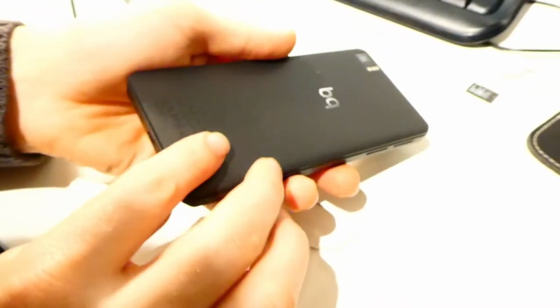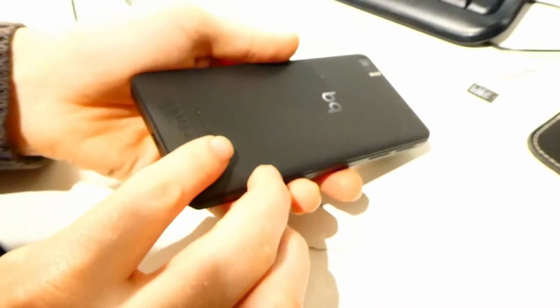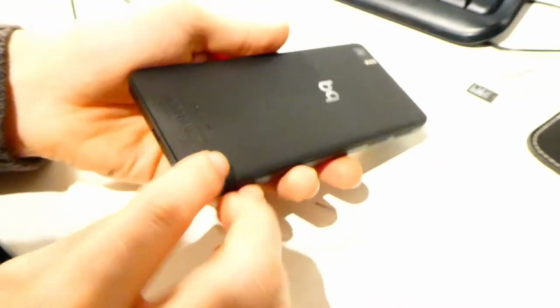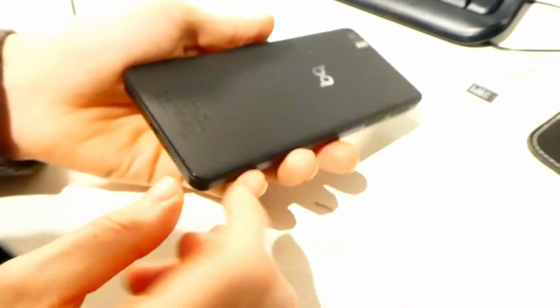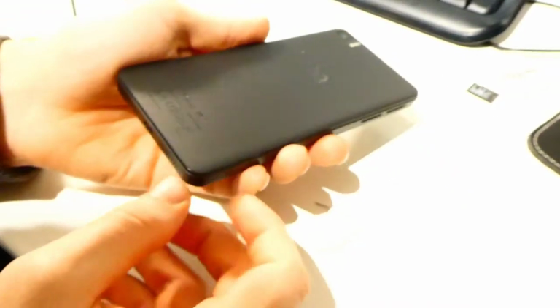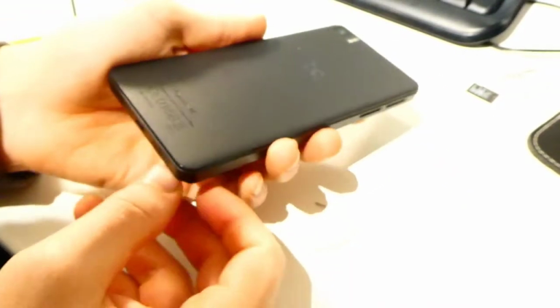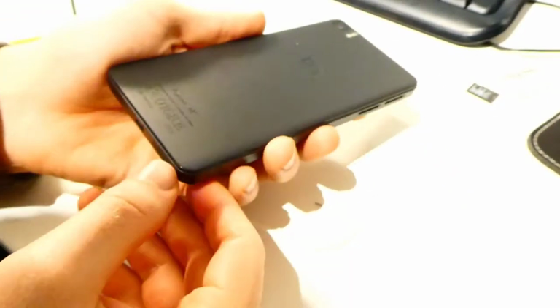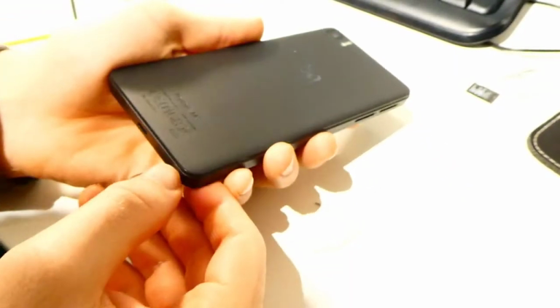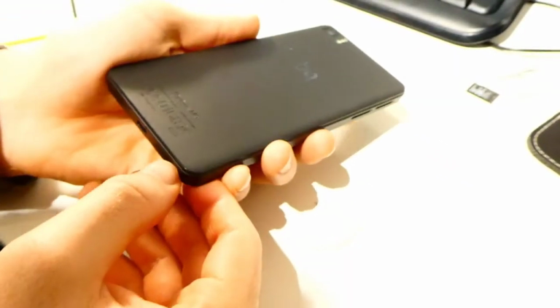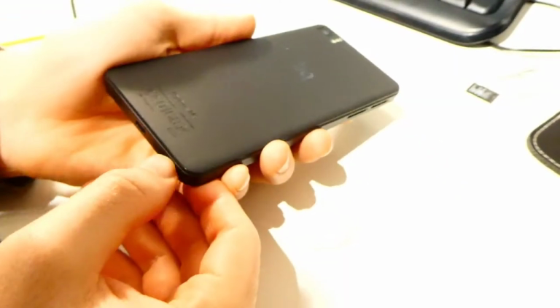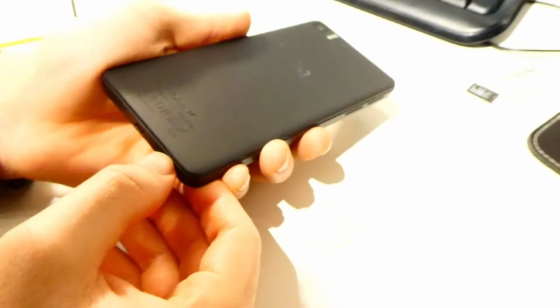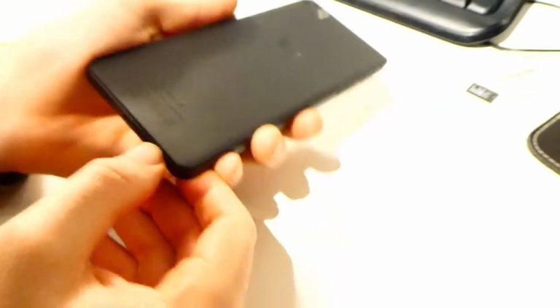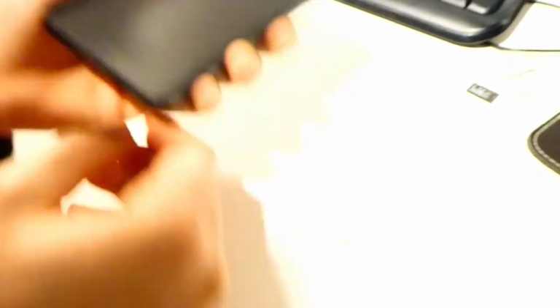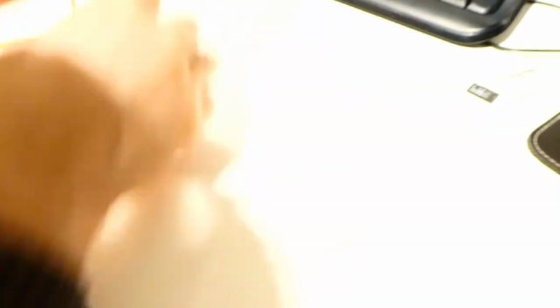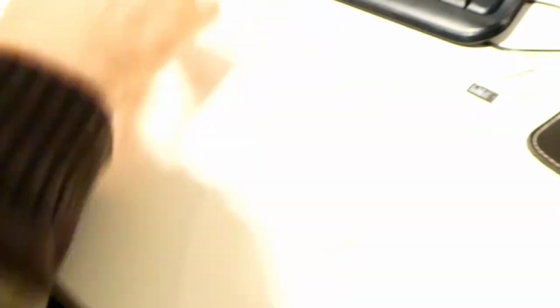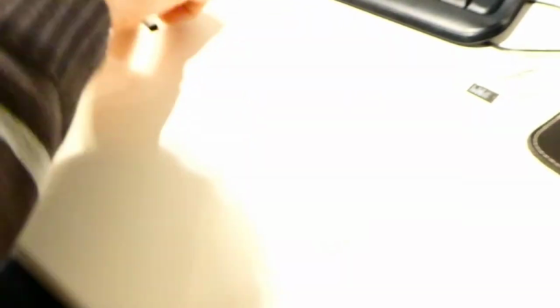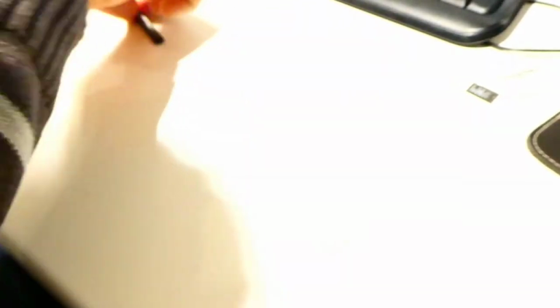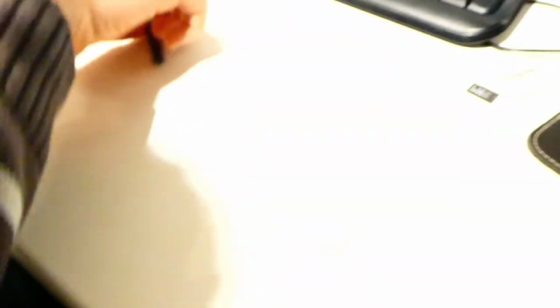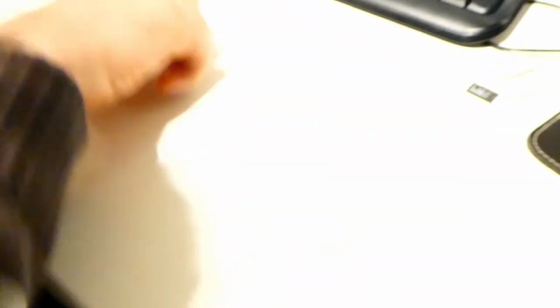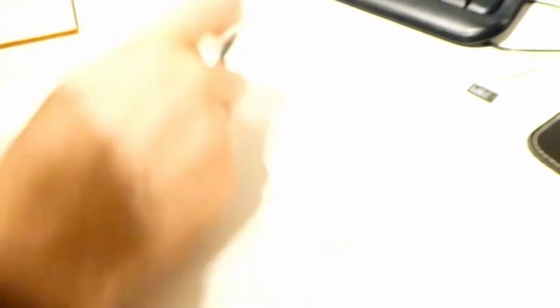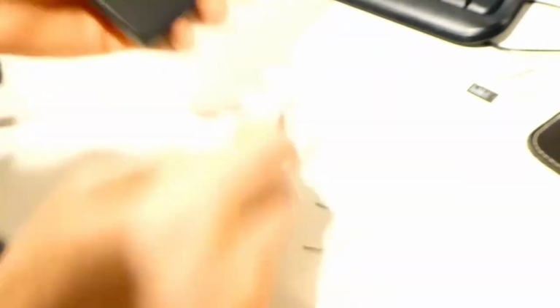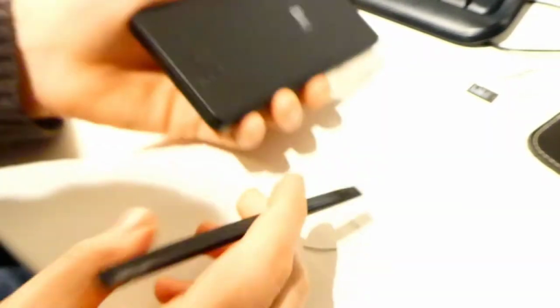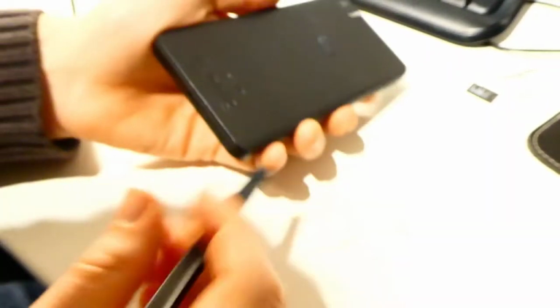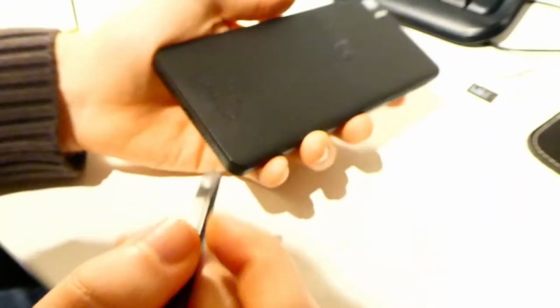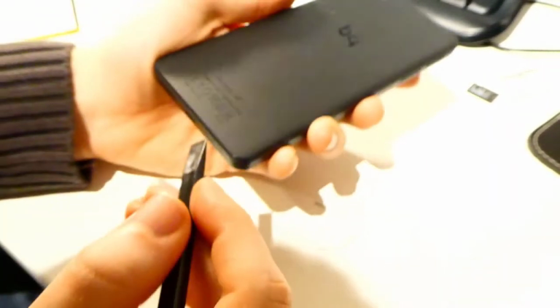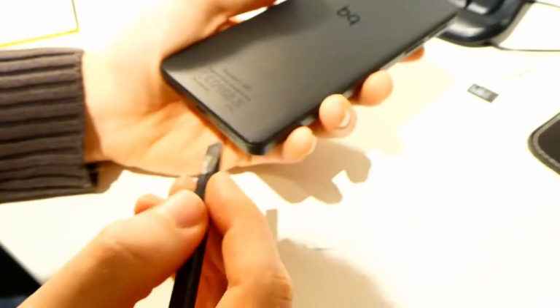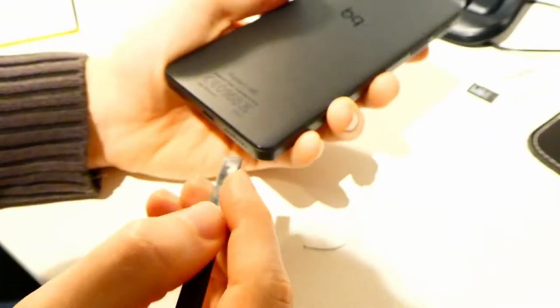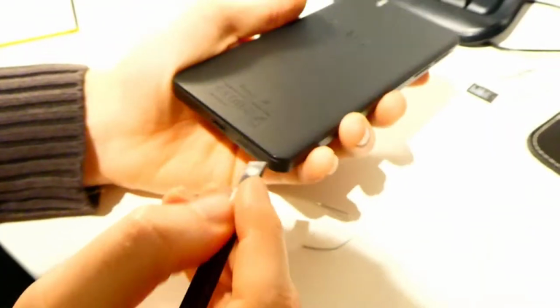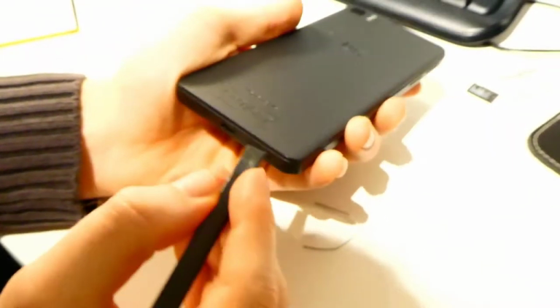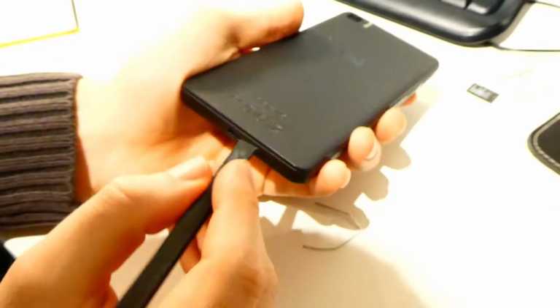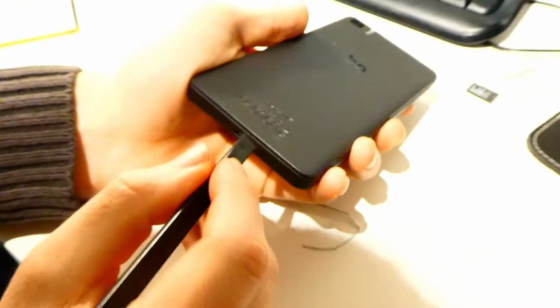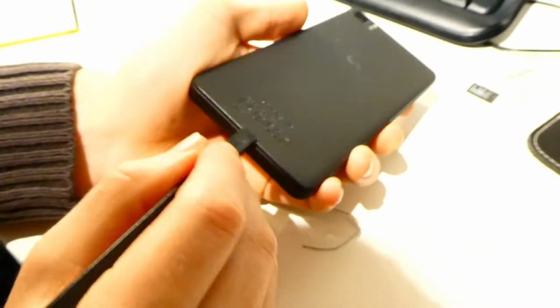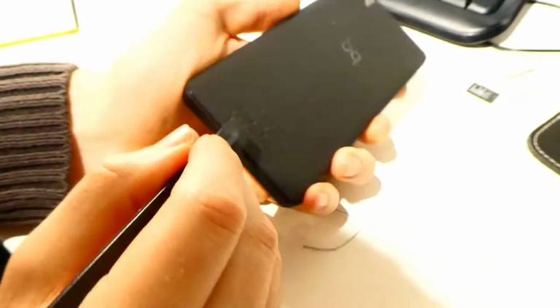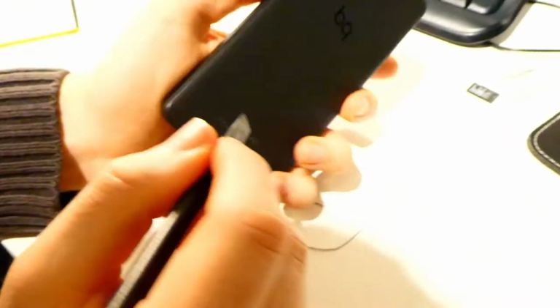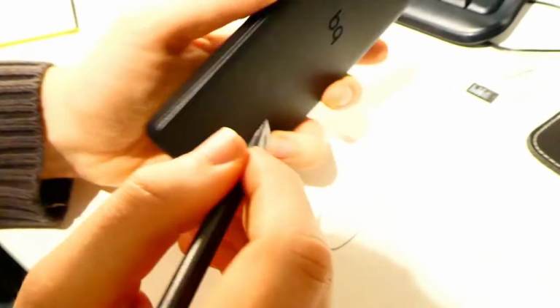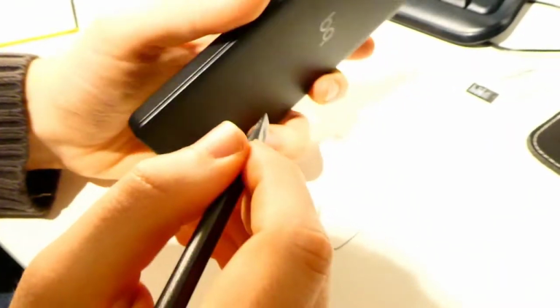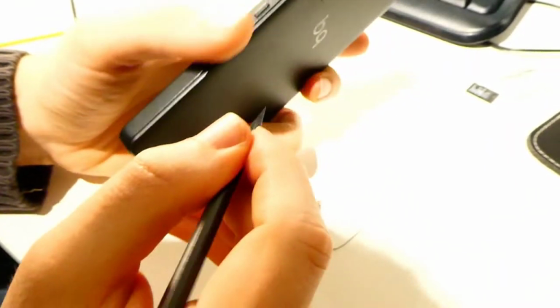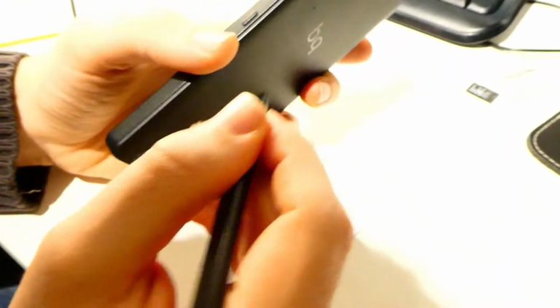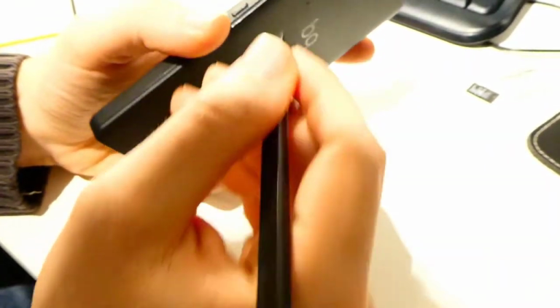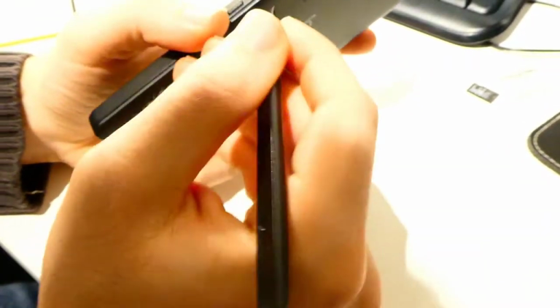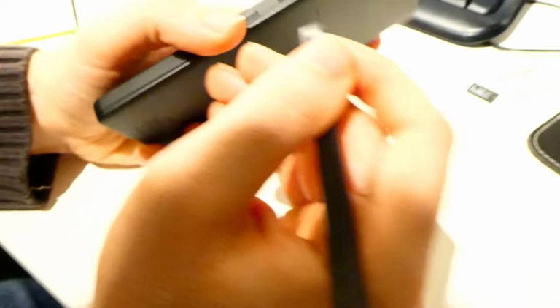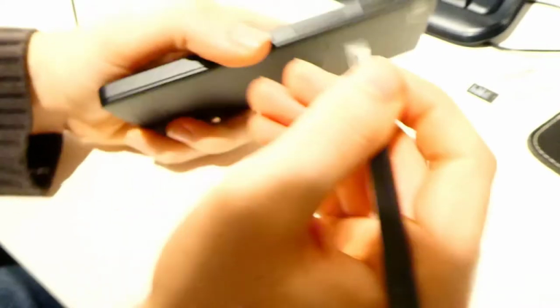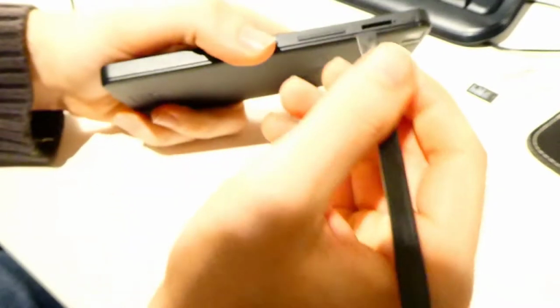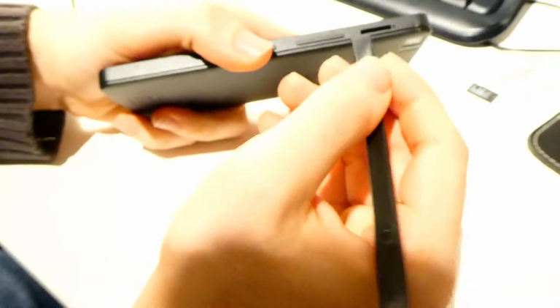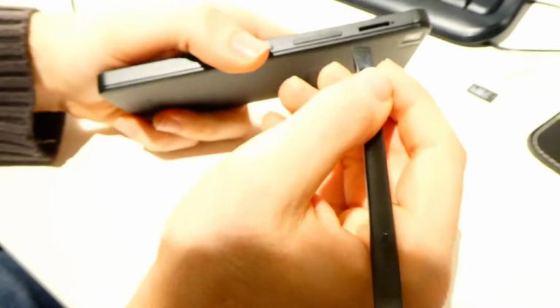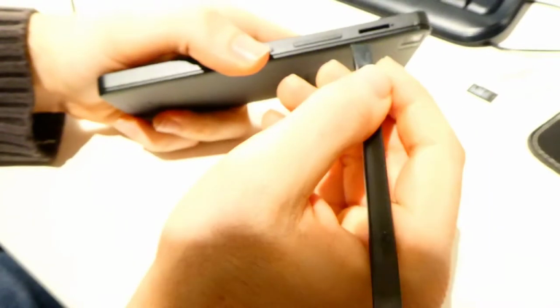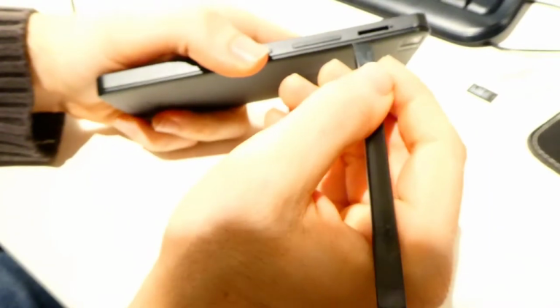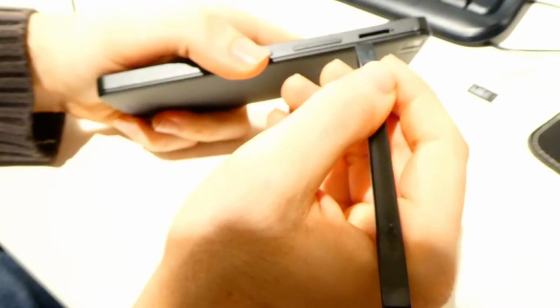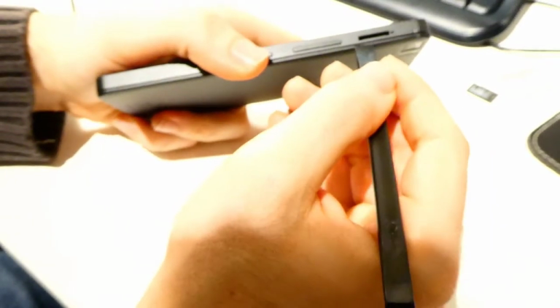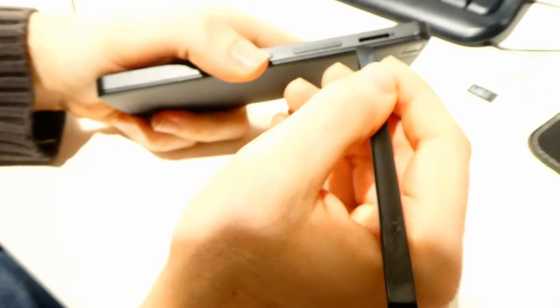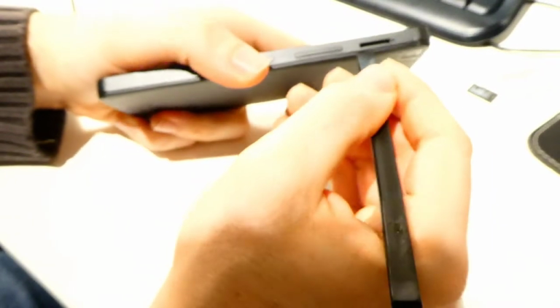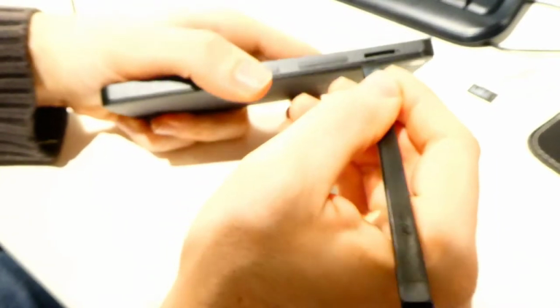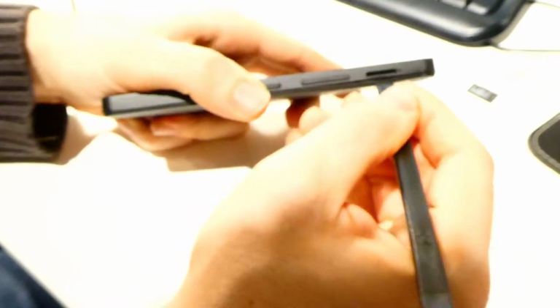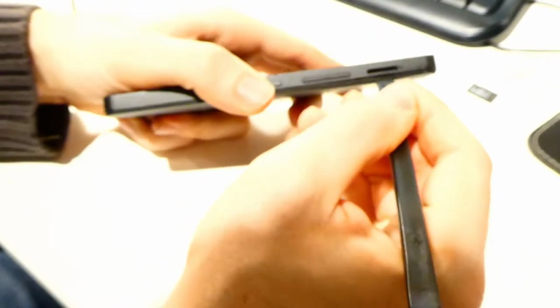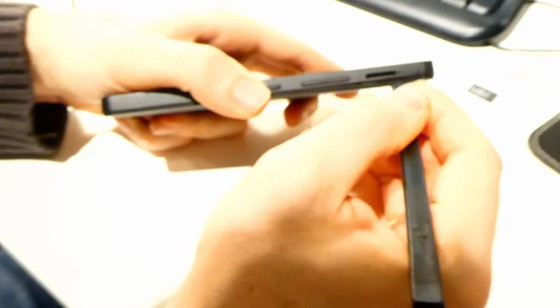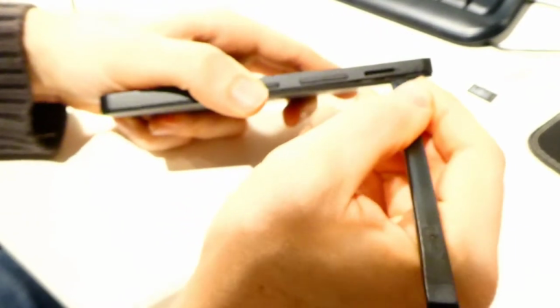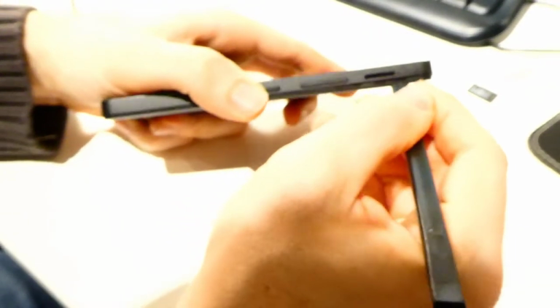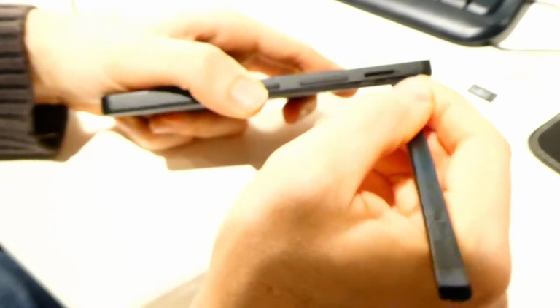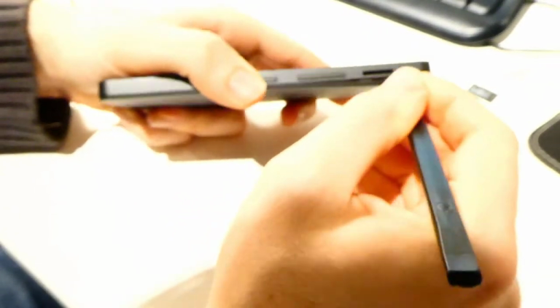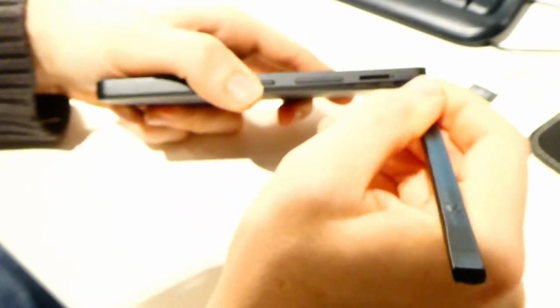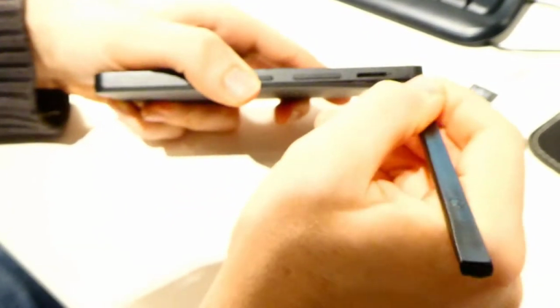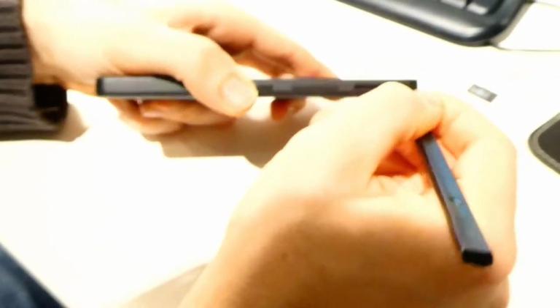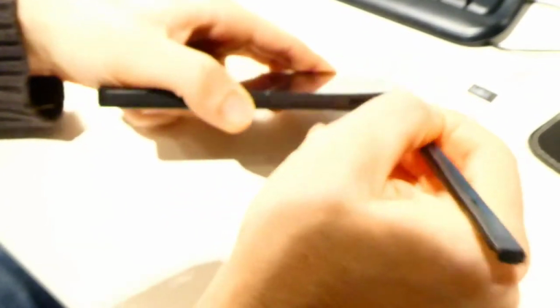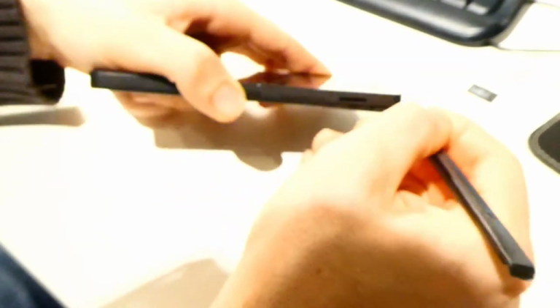Now you have to open up the back cover. You can do this with your nails or use a plastic tool. Do not use any metal tools, as this may damage your phone.